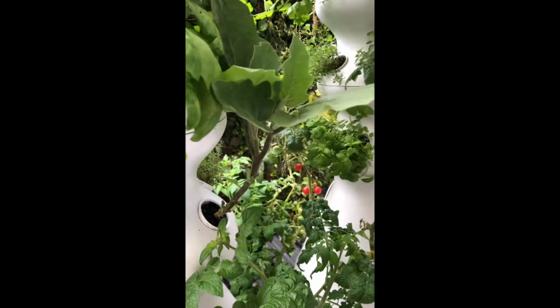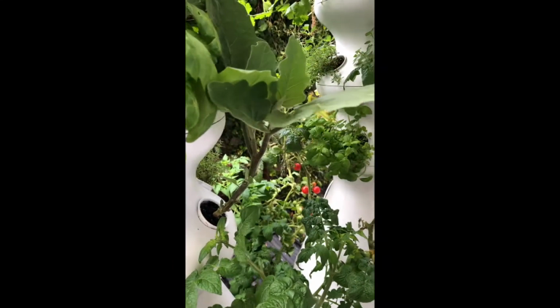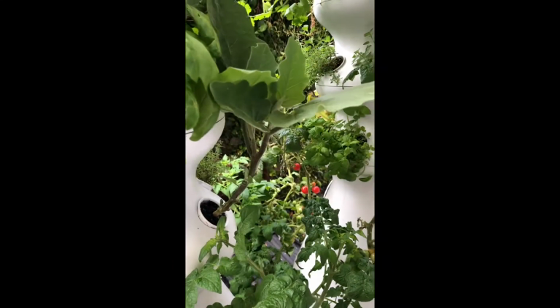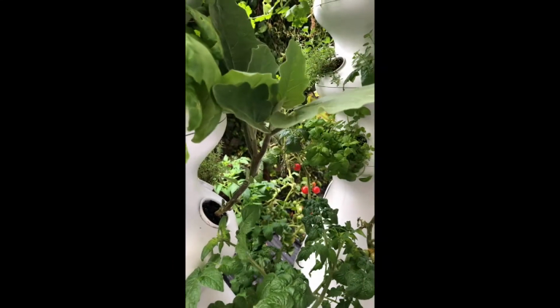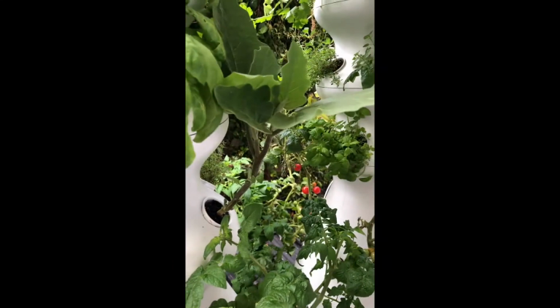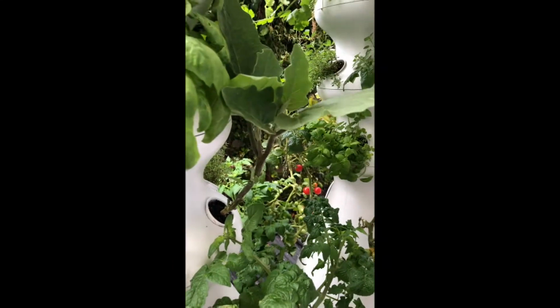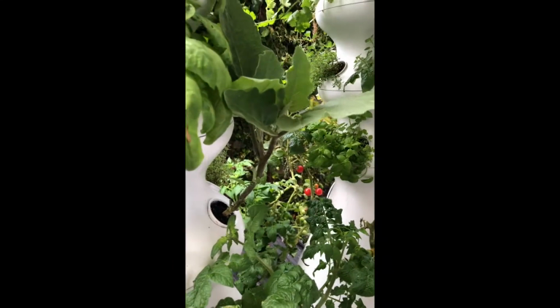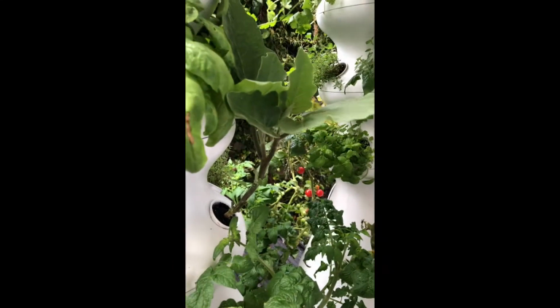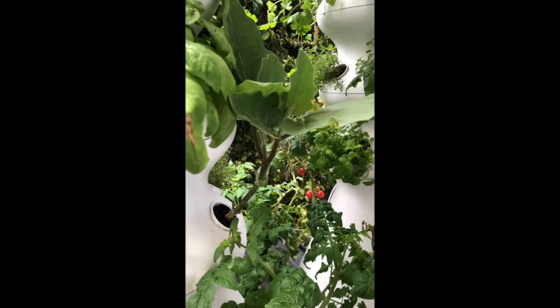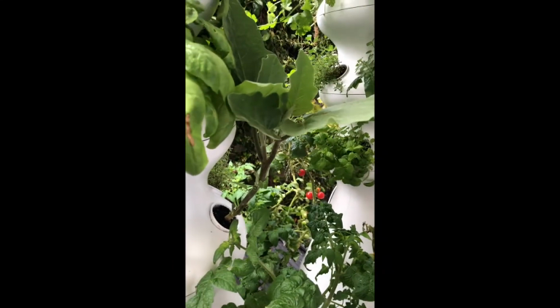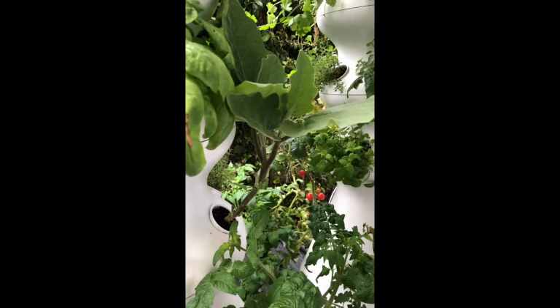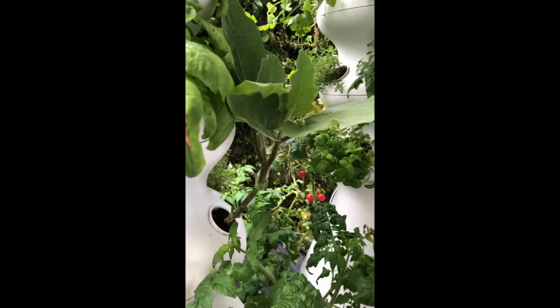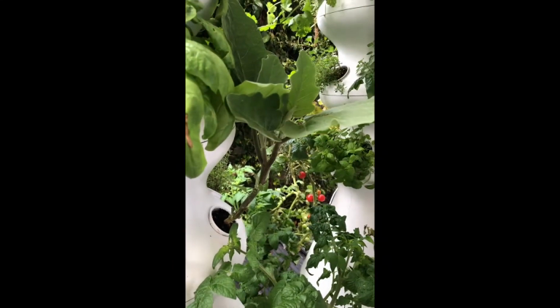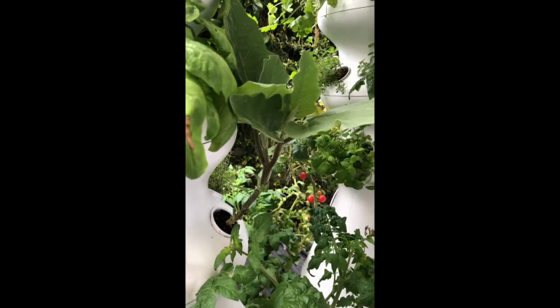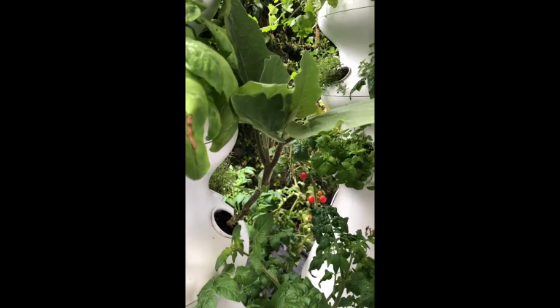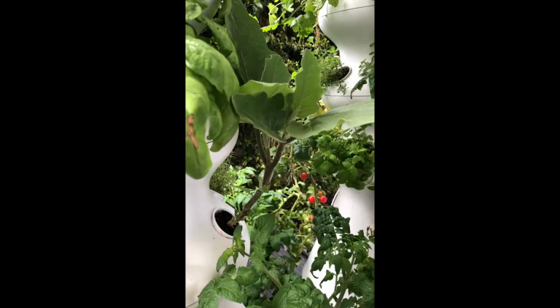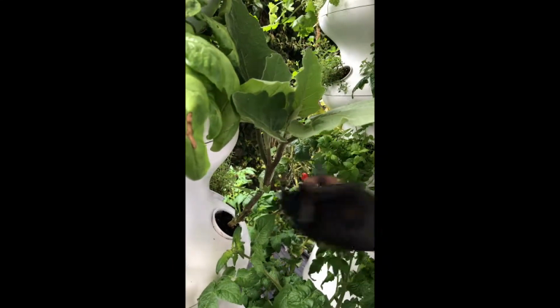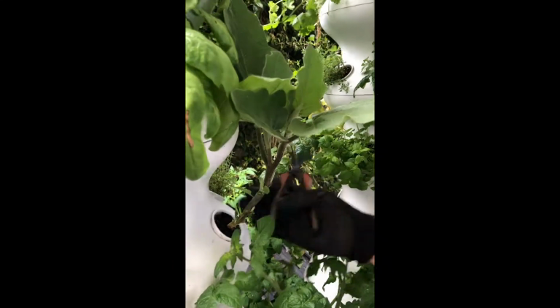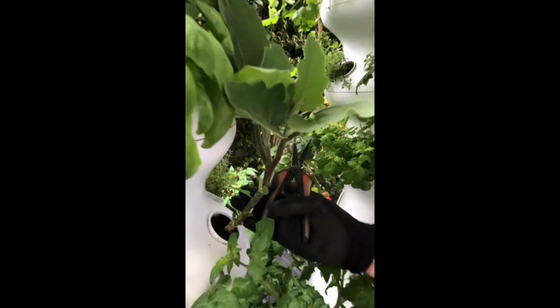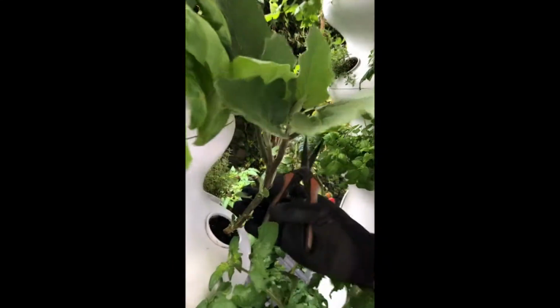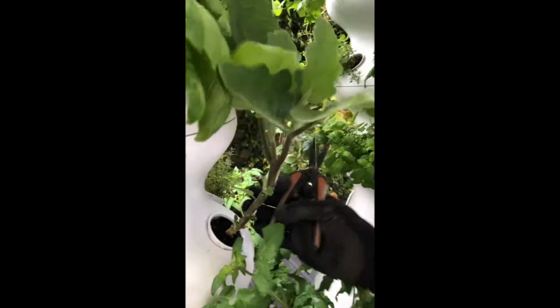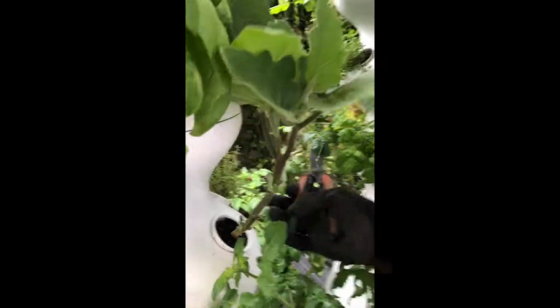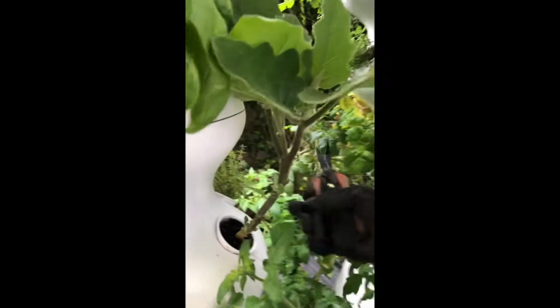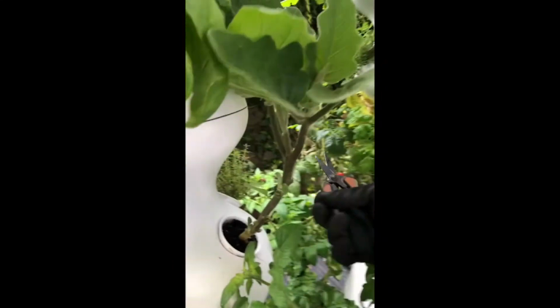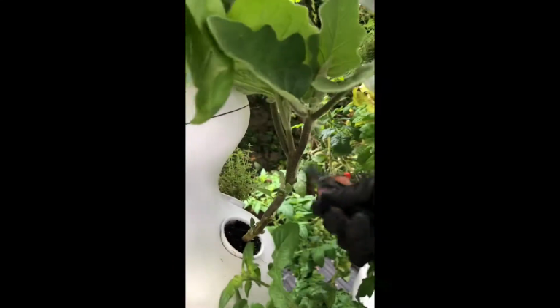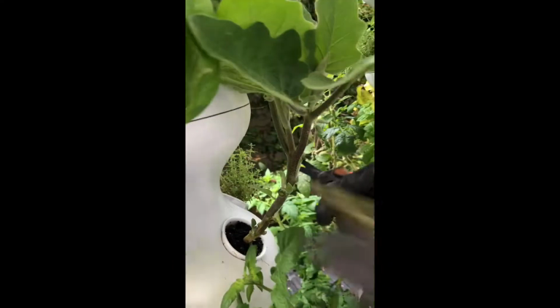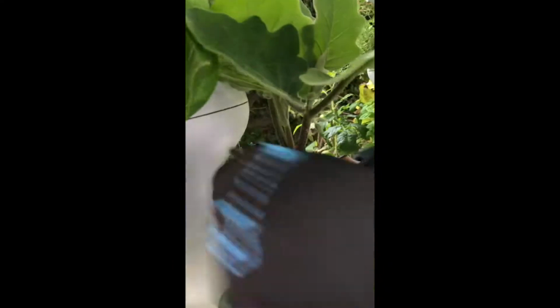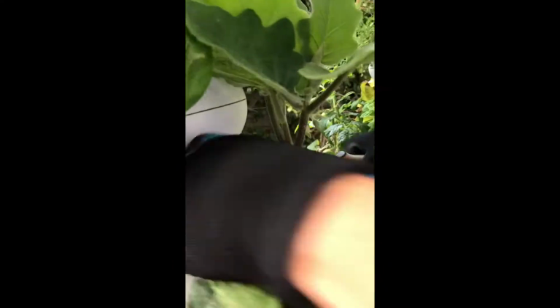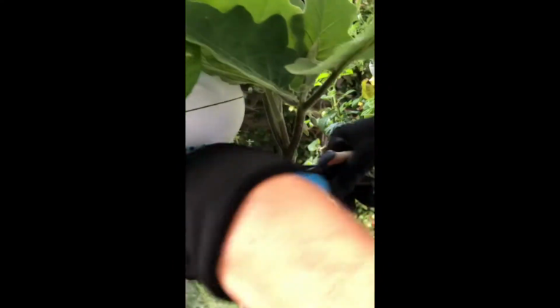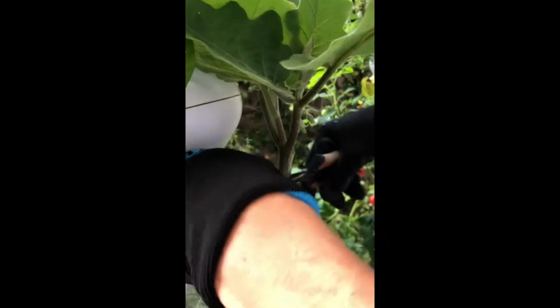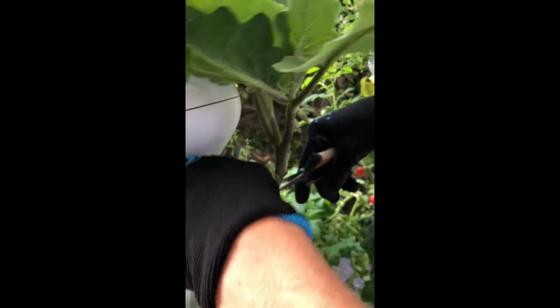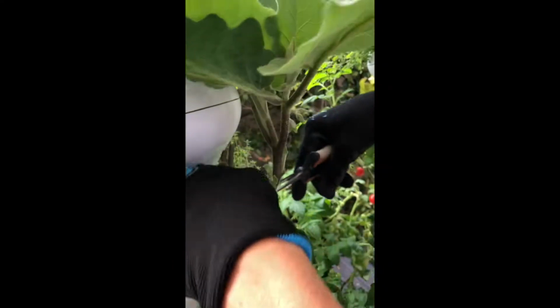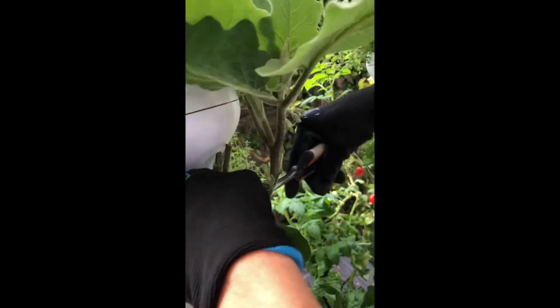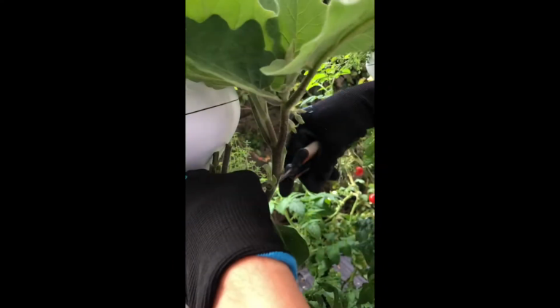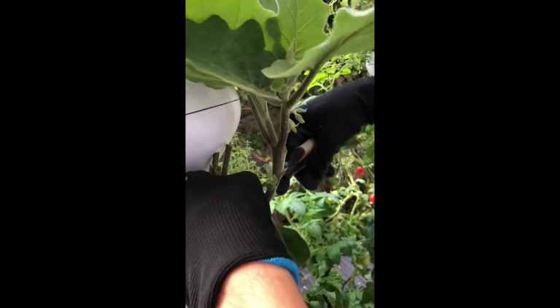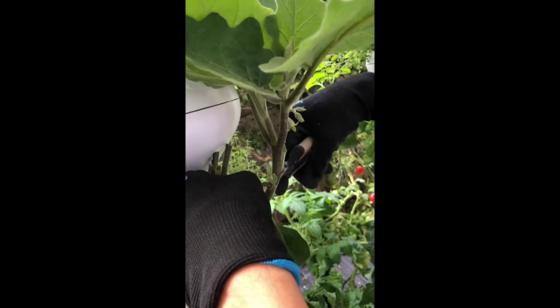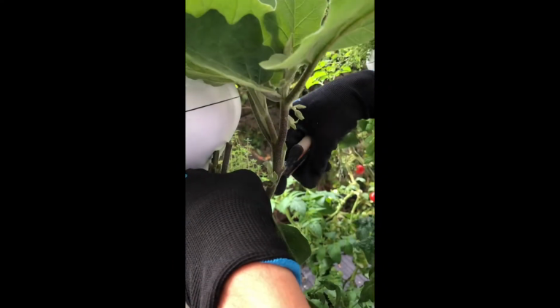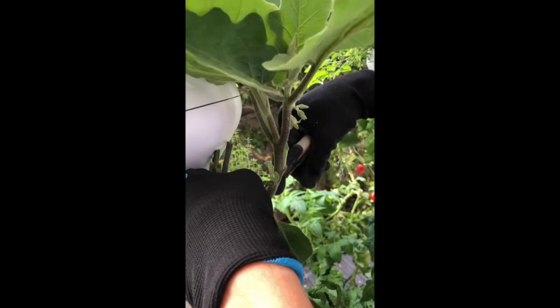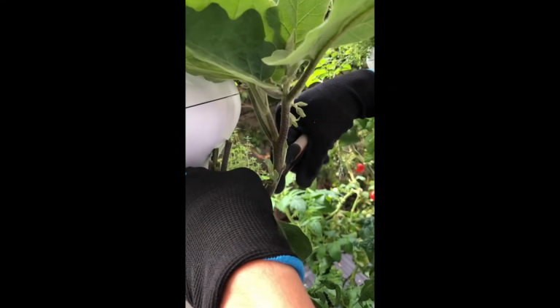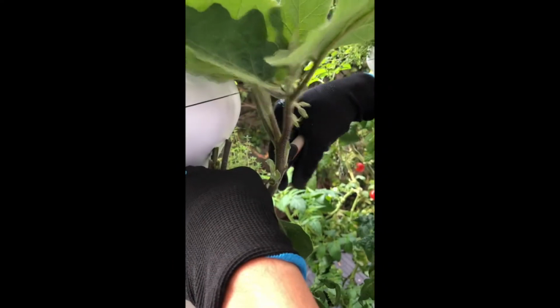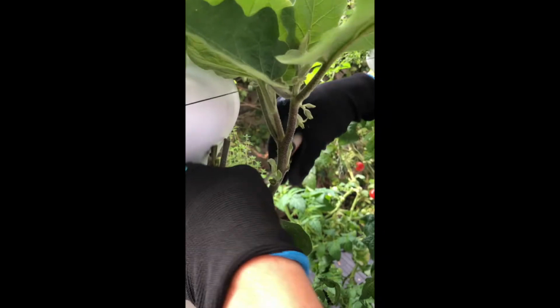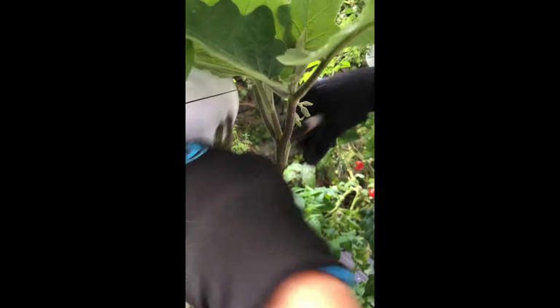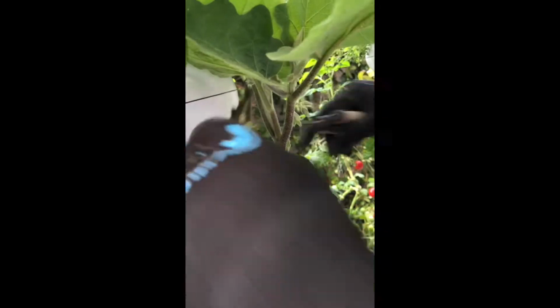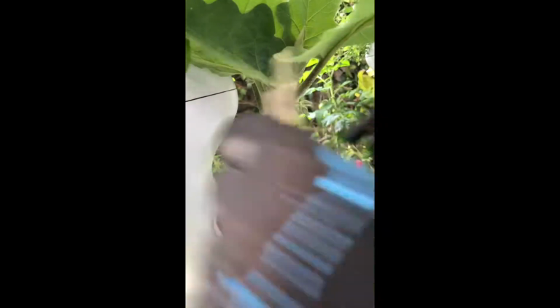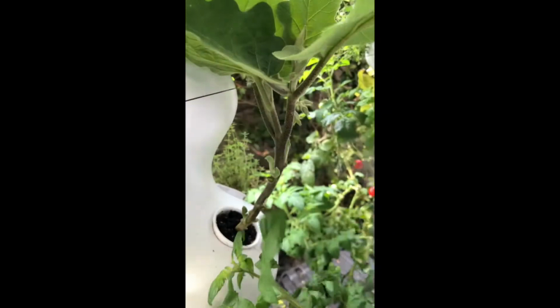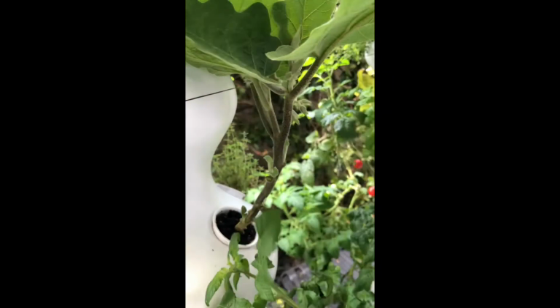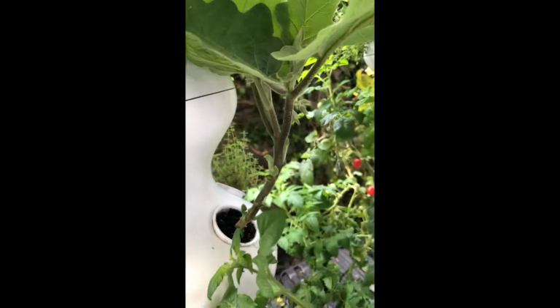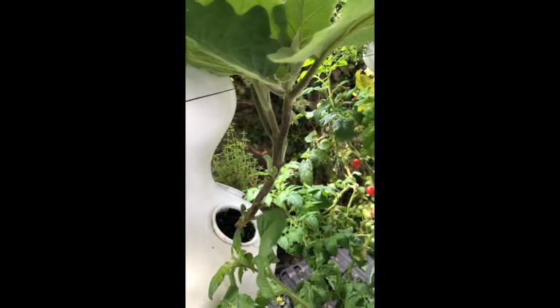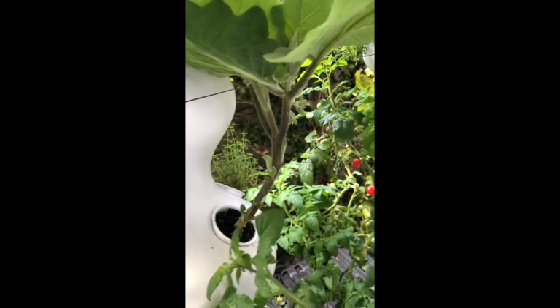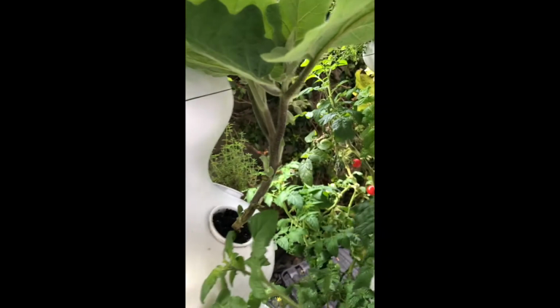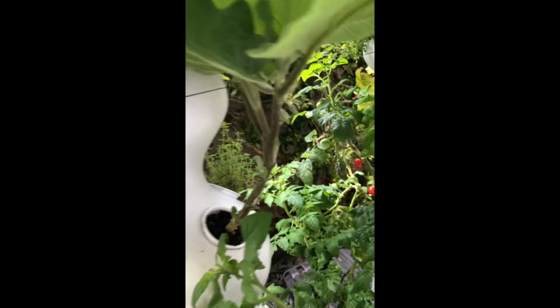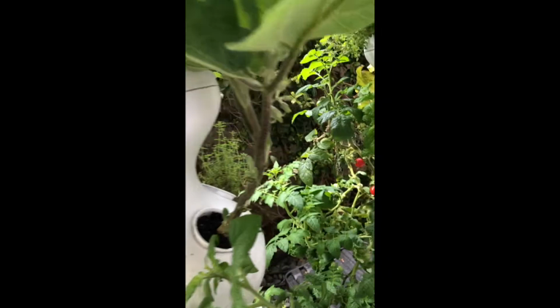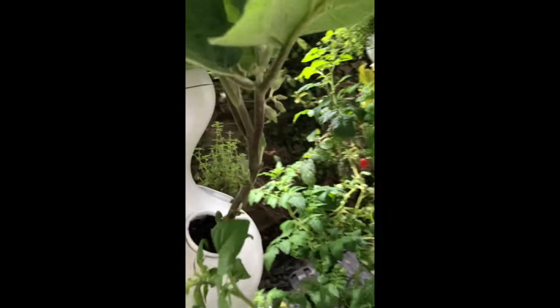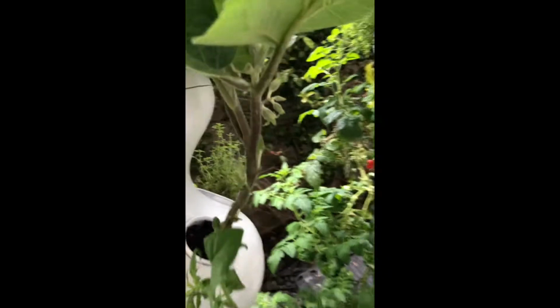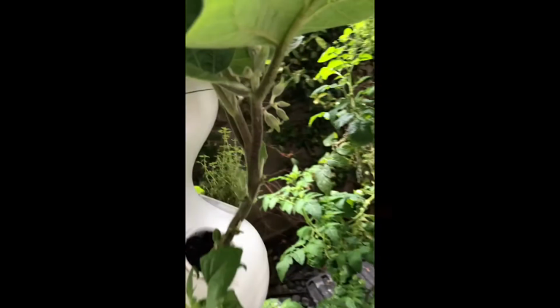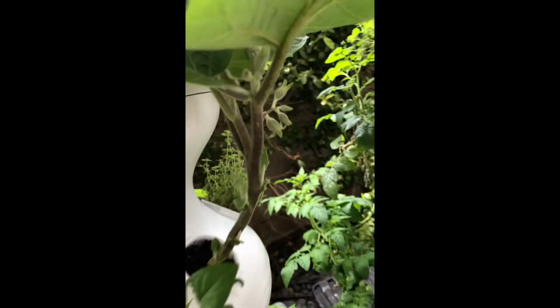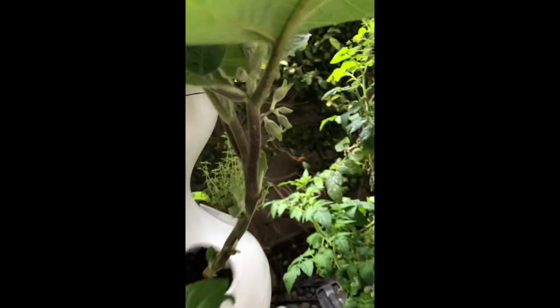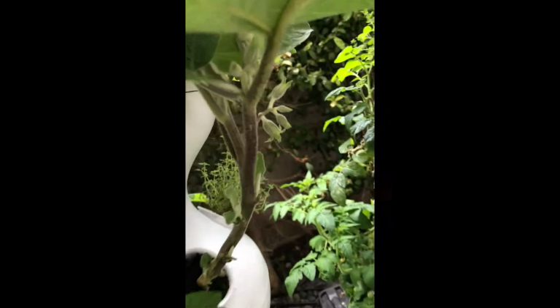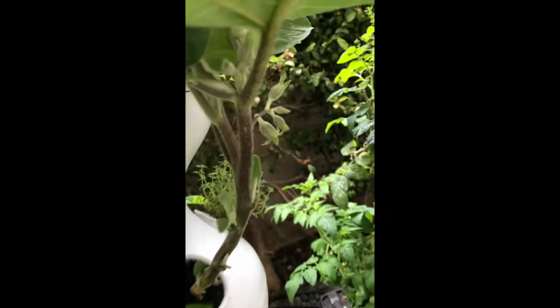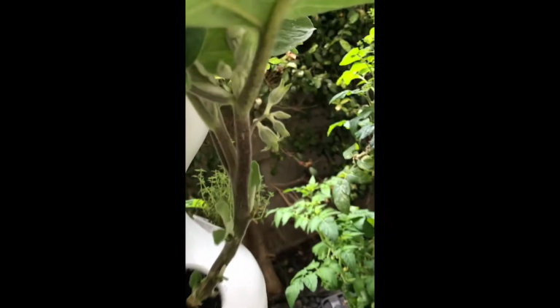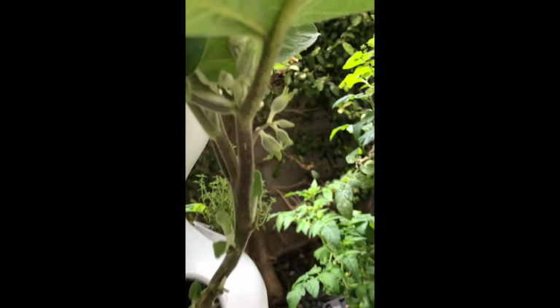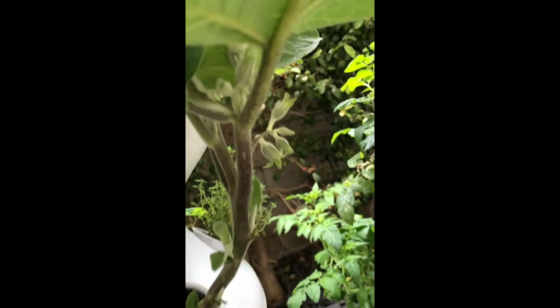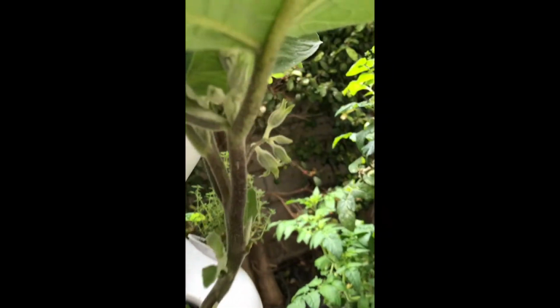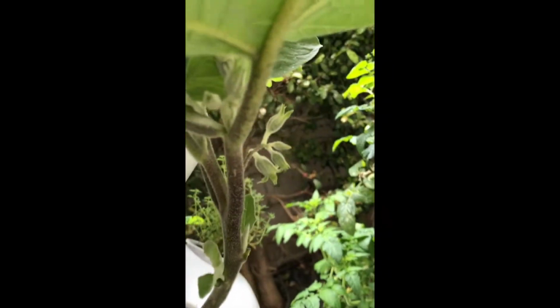And there you go. Now you have a healthier pruned up eggplant that's going to produce hopefully lots of fruit.